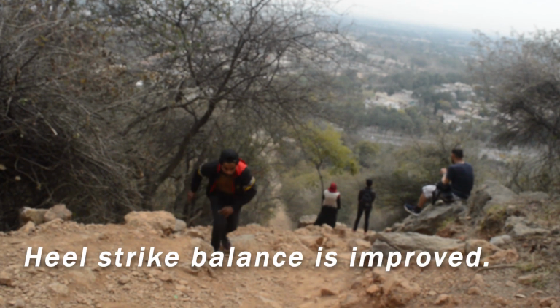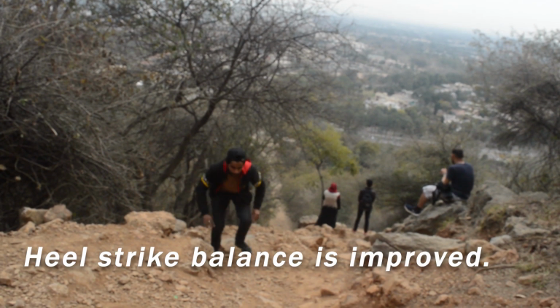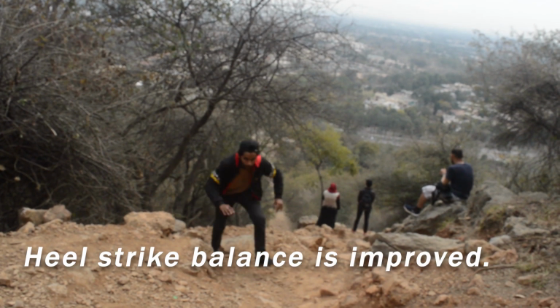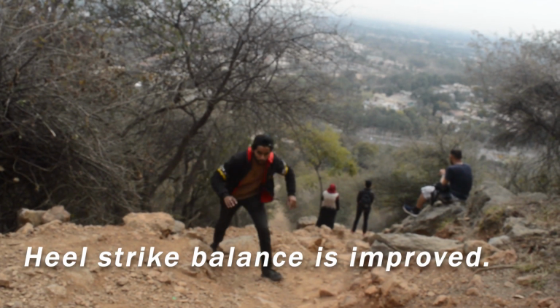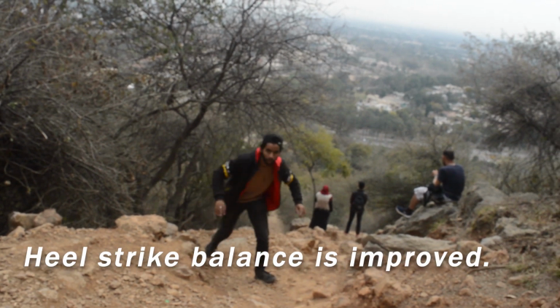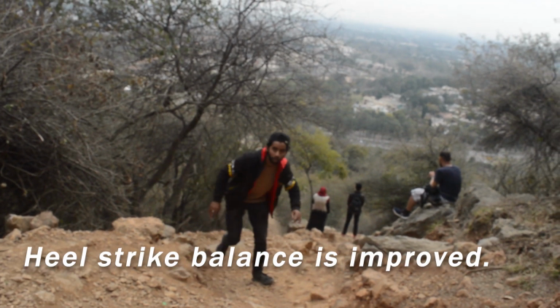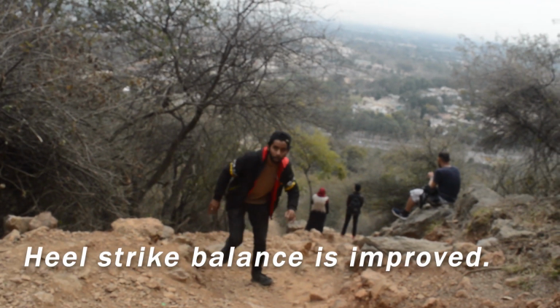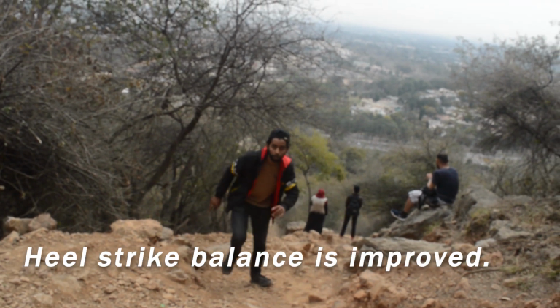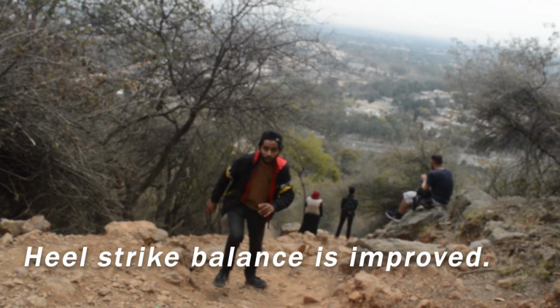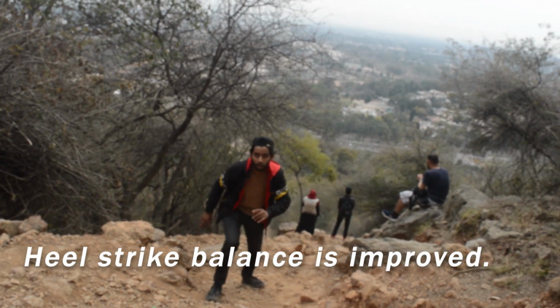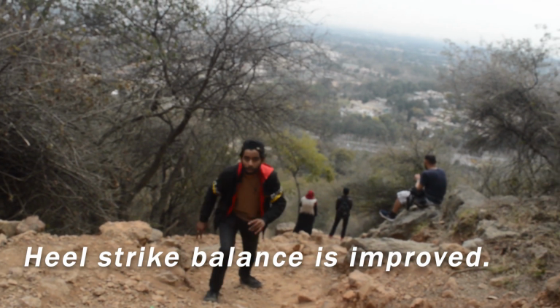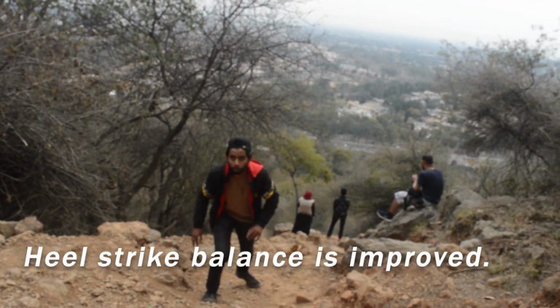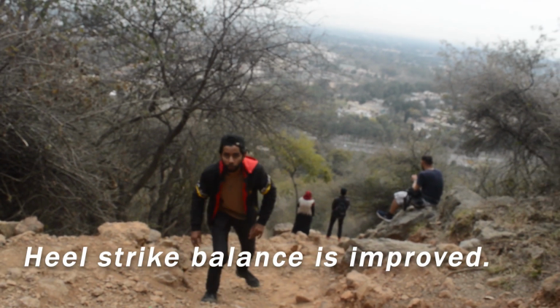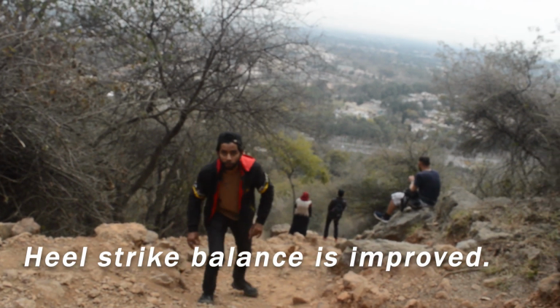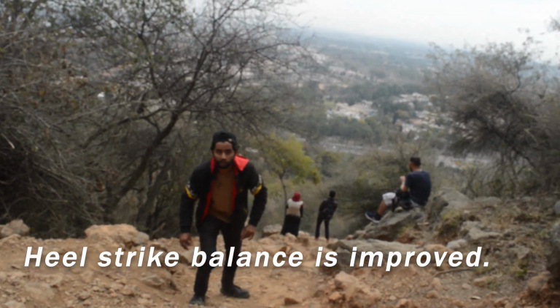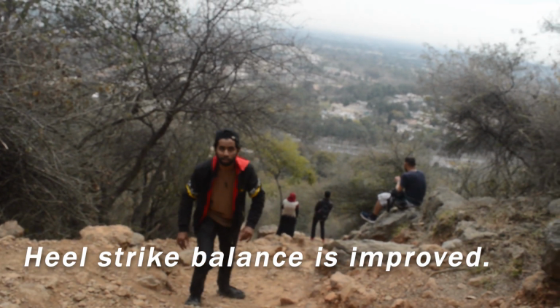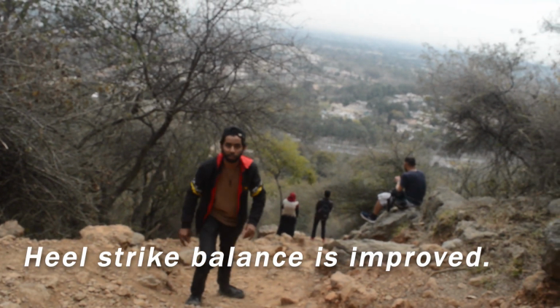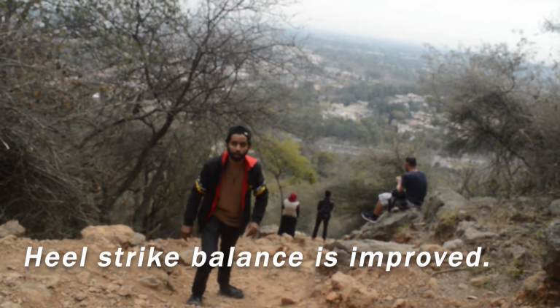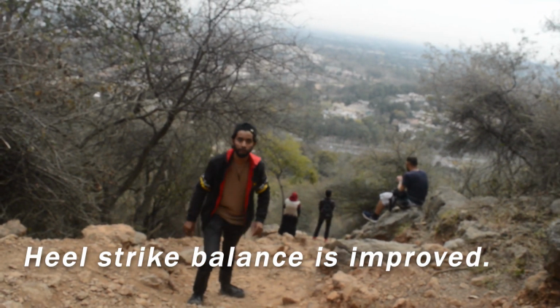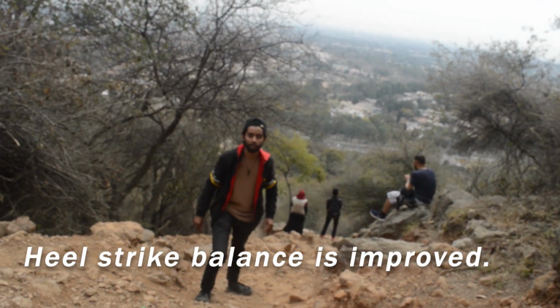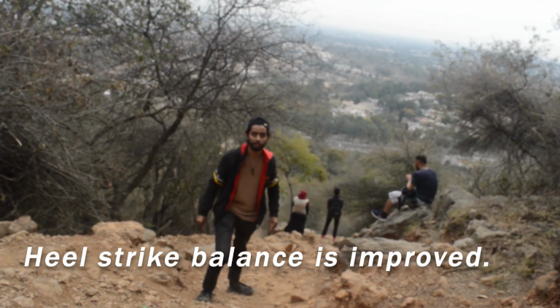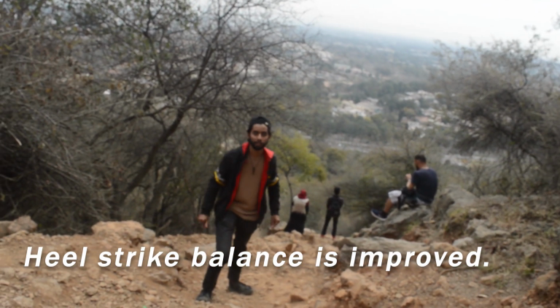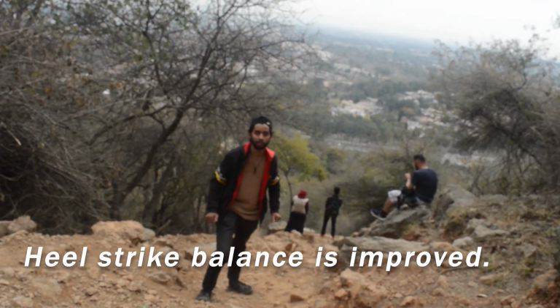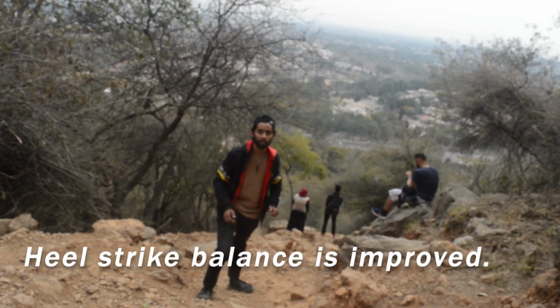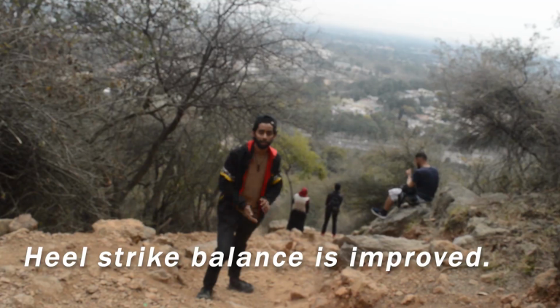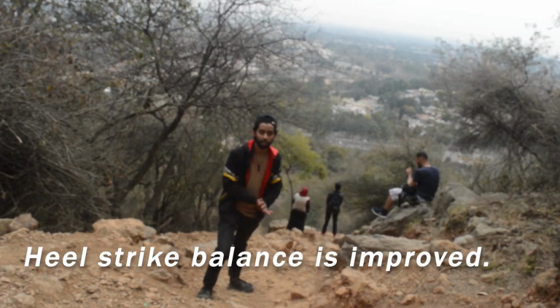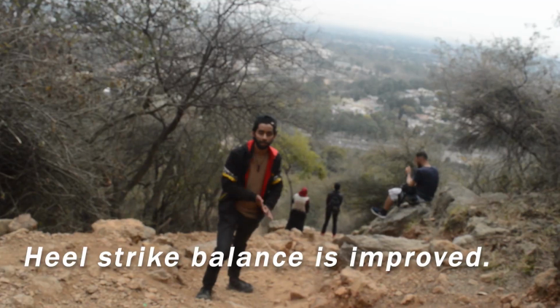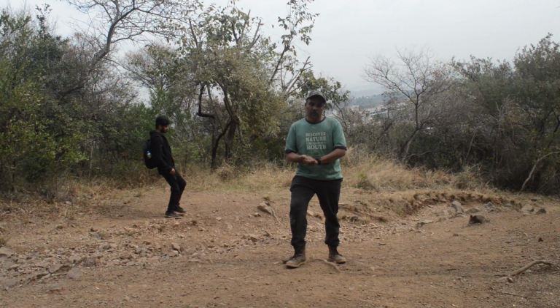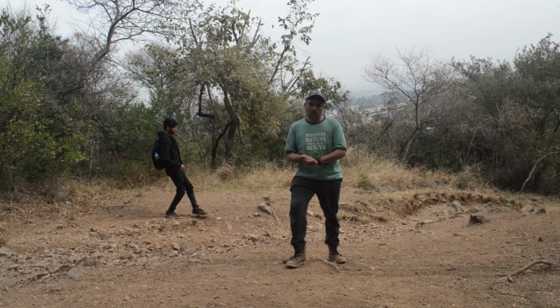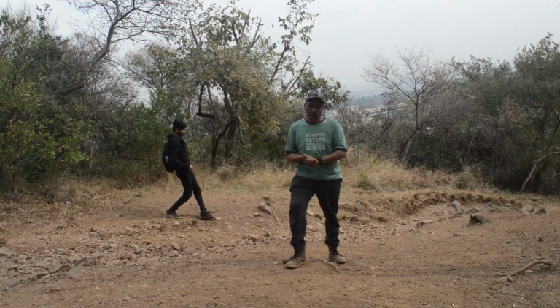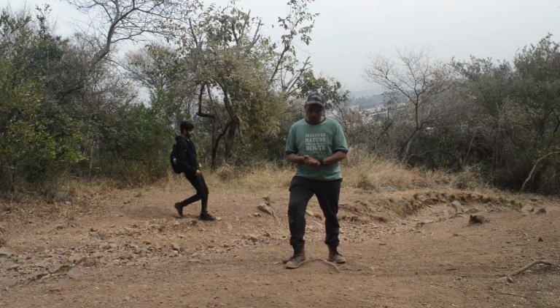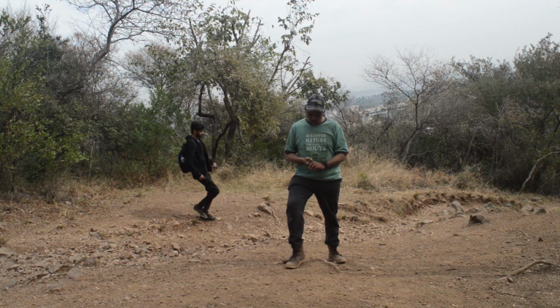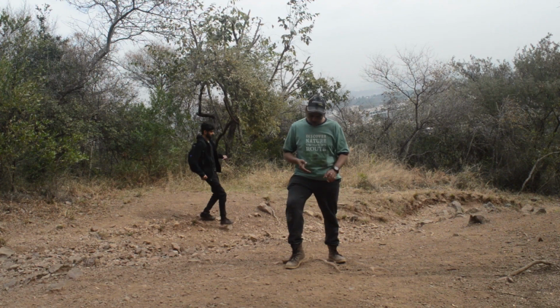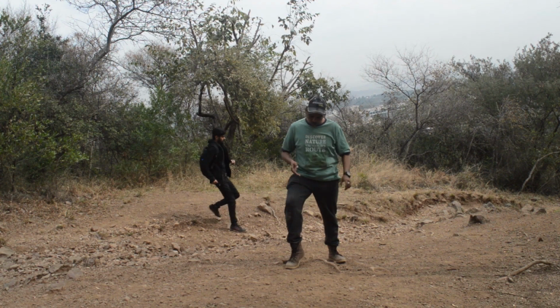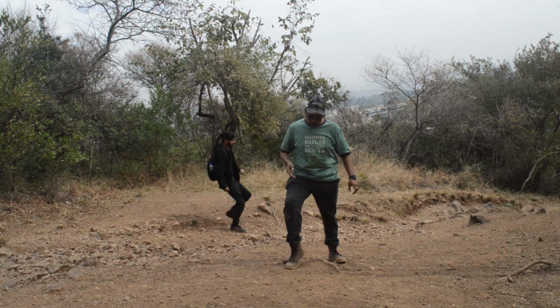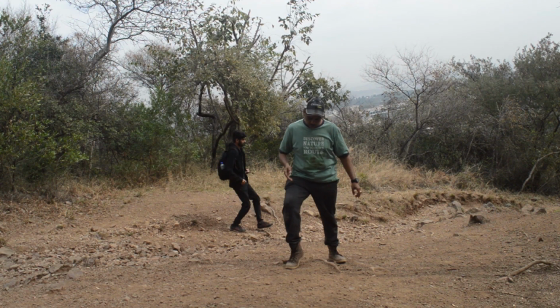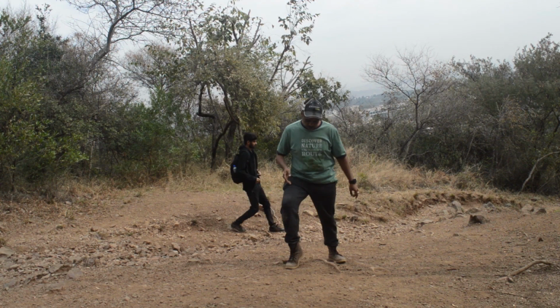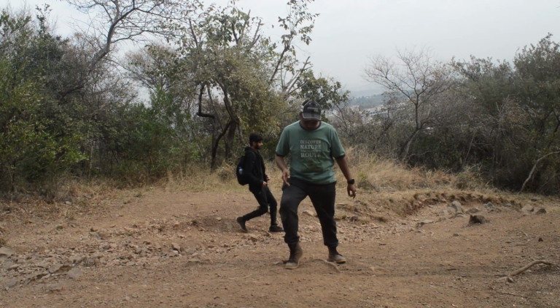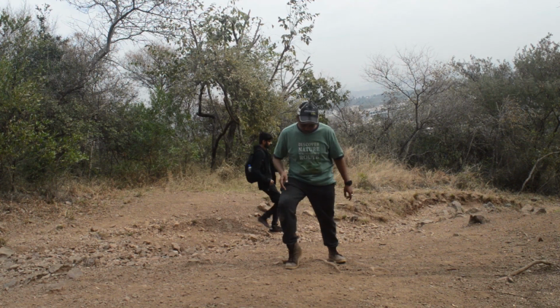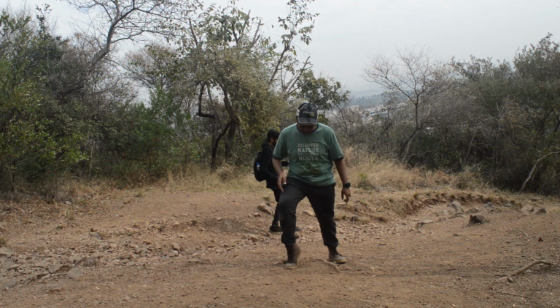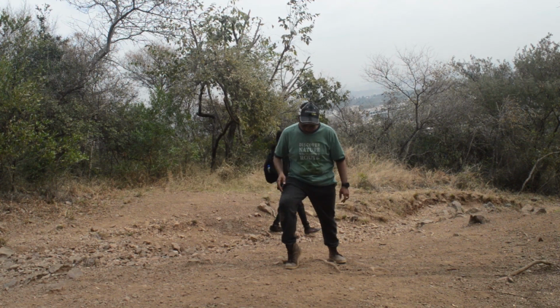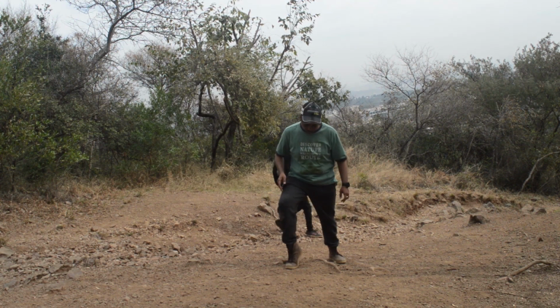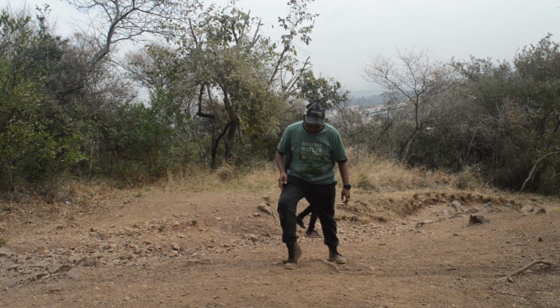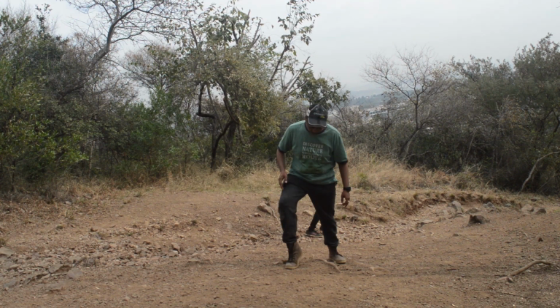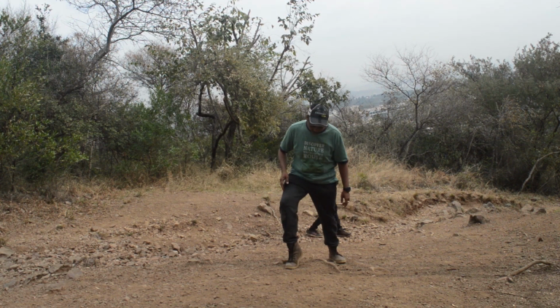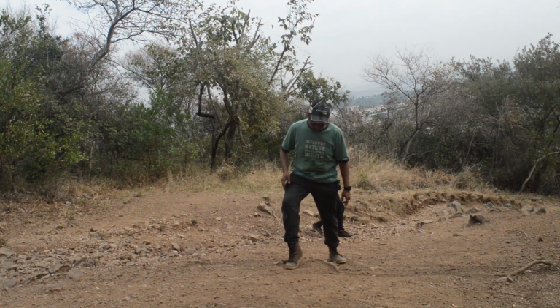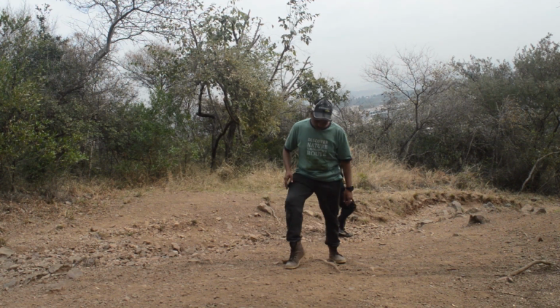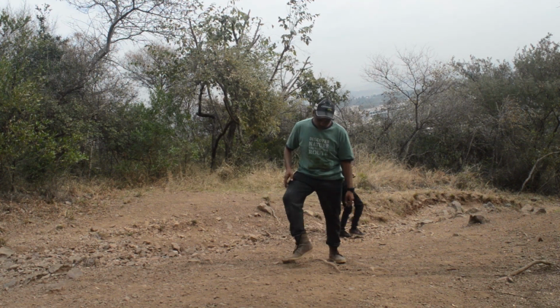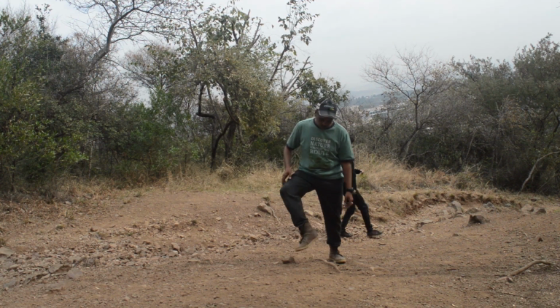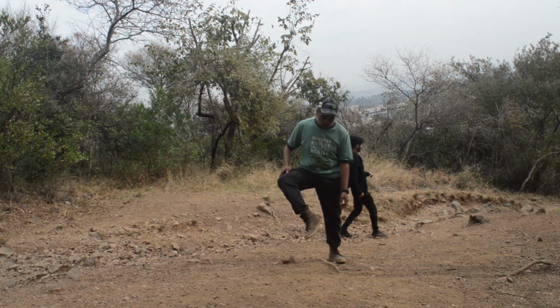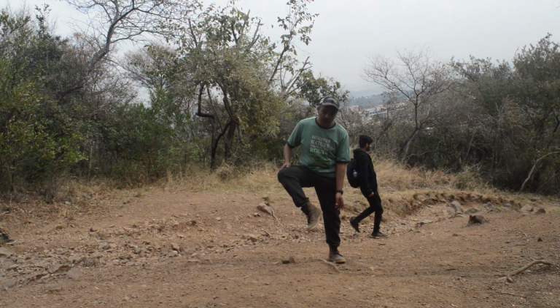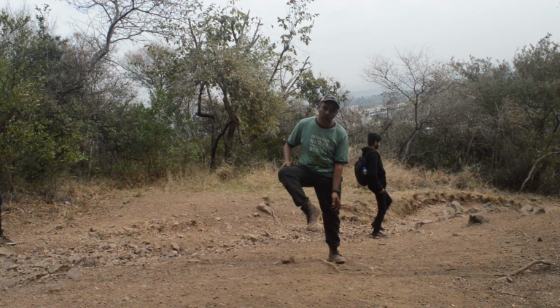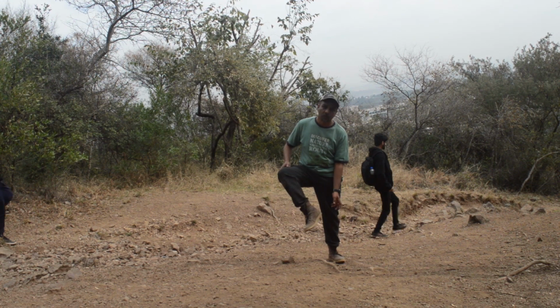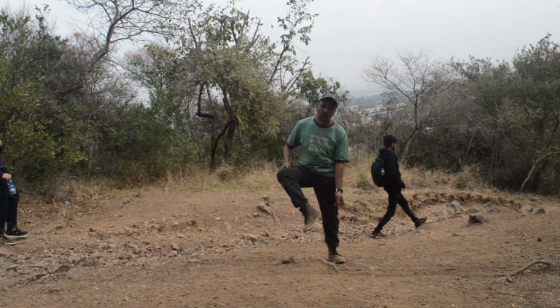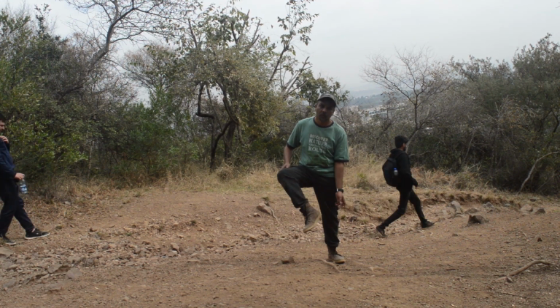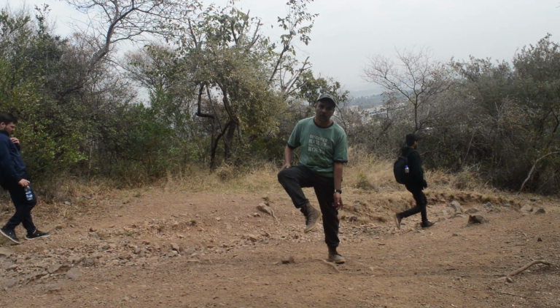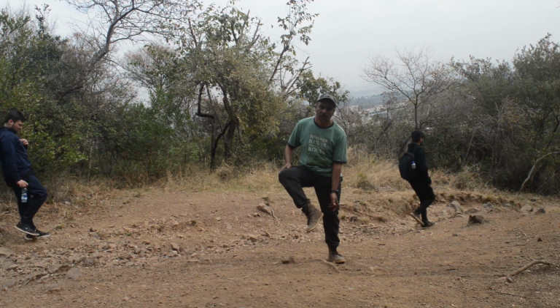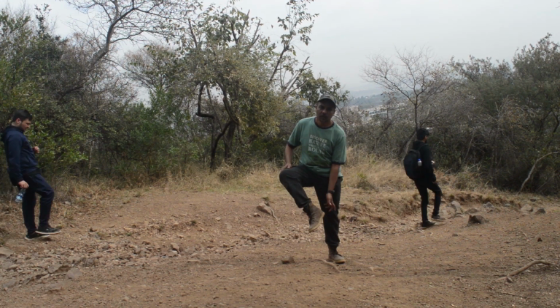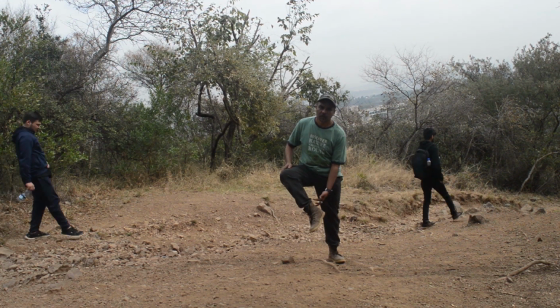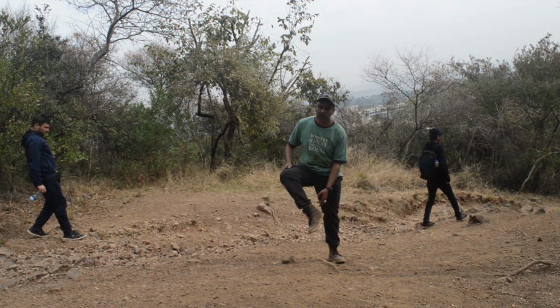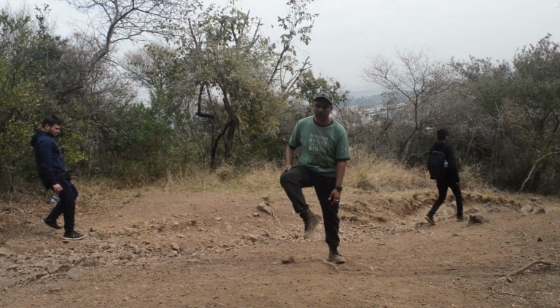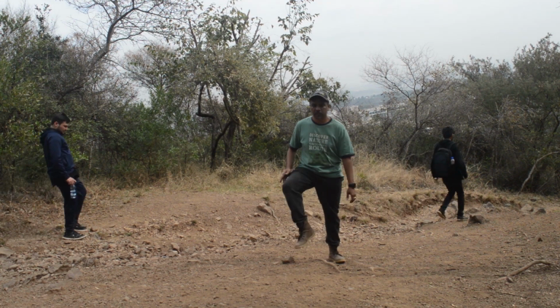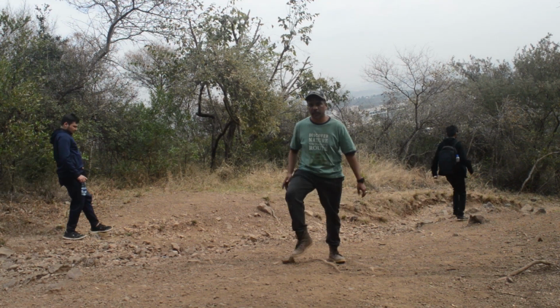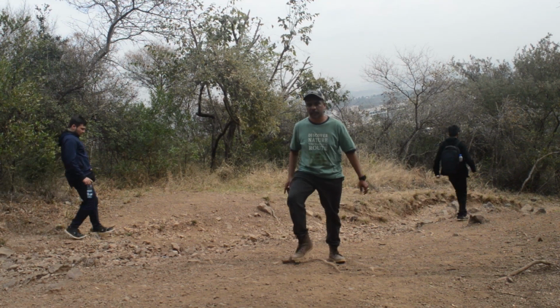Running uphill improves heel strike balance. Your forefoot movement and forefoot landing helps you avoid heel striking, which is a common issue for flat-surface runners.